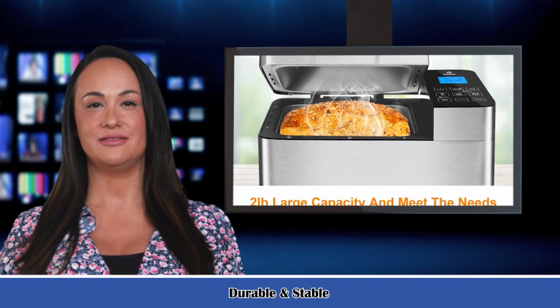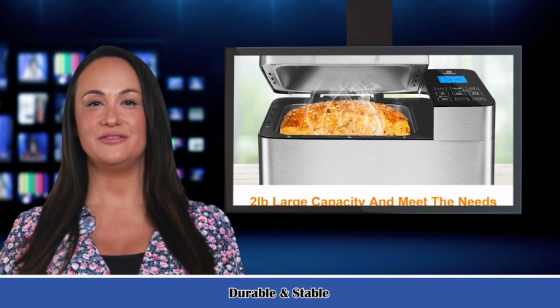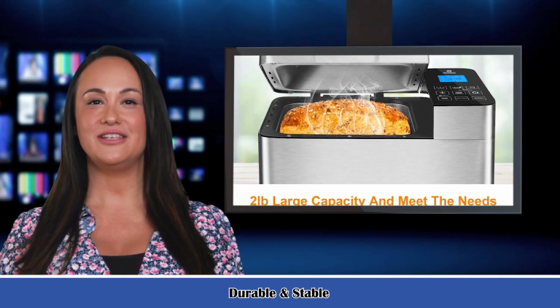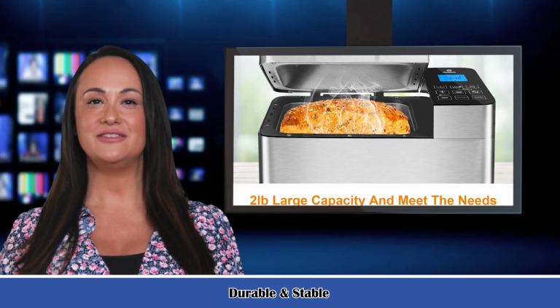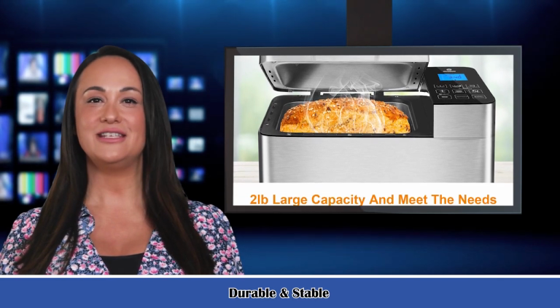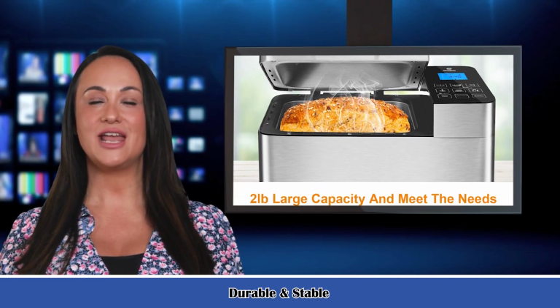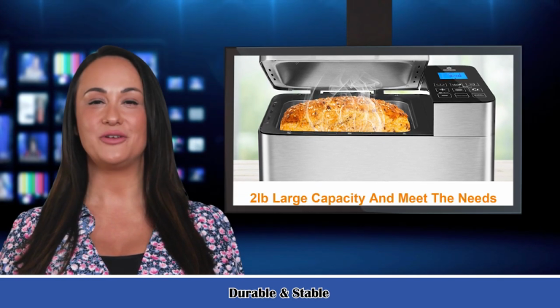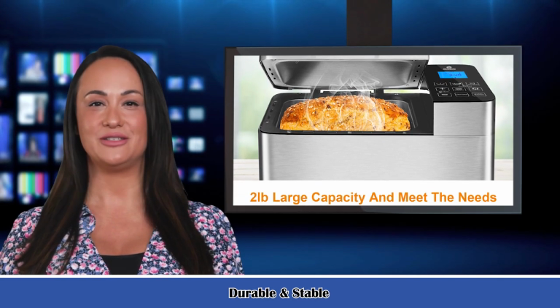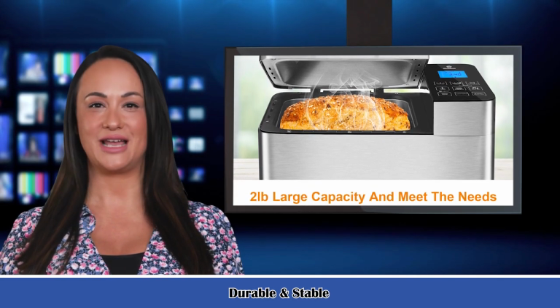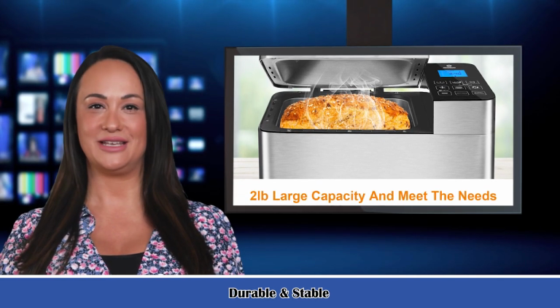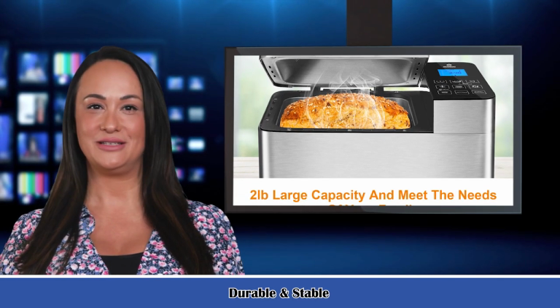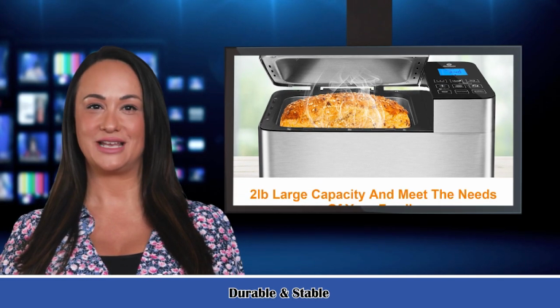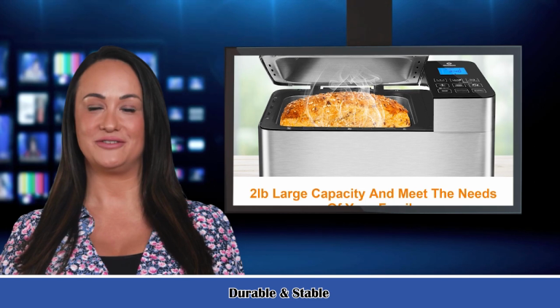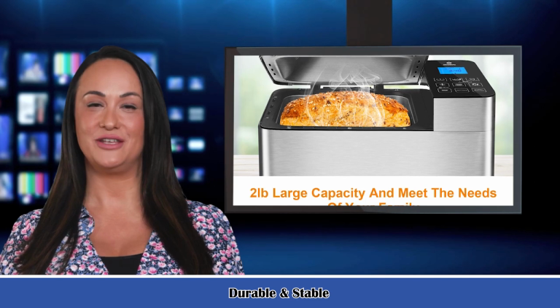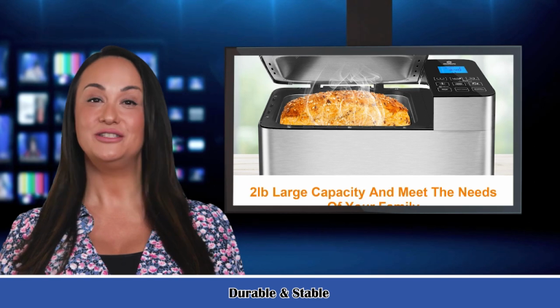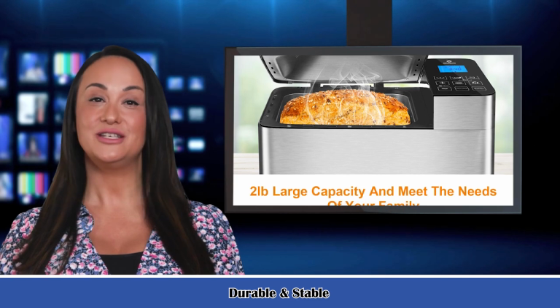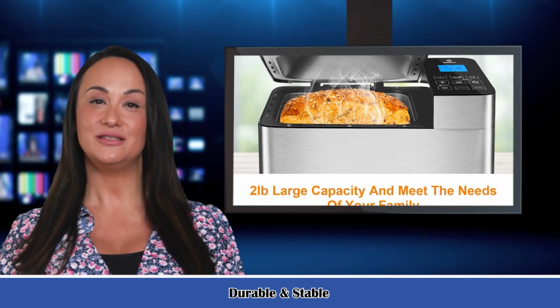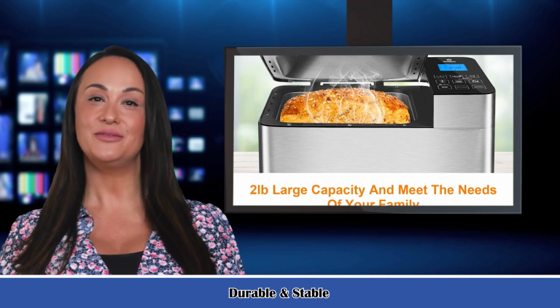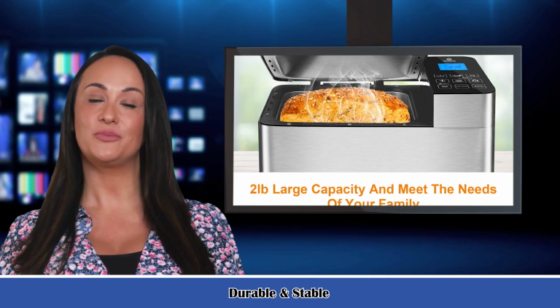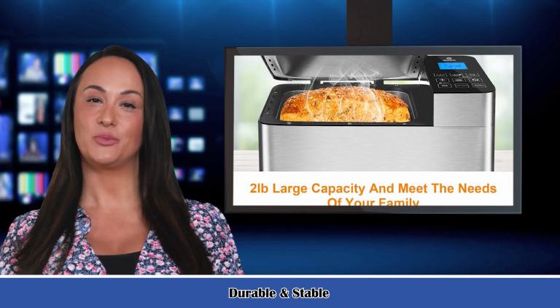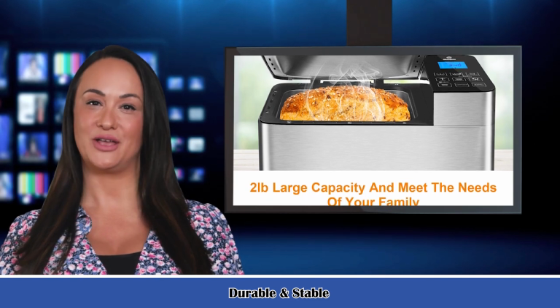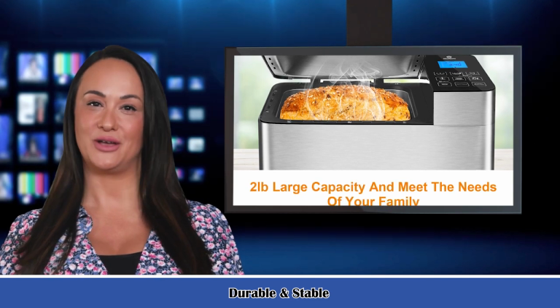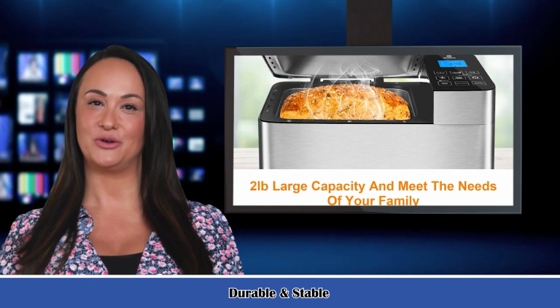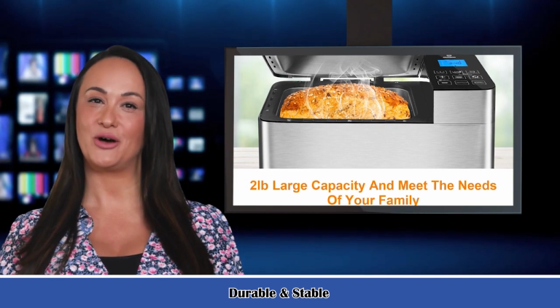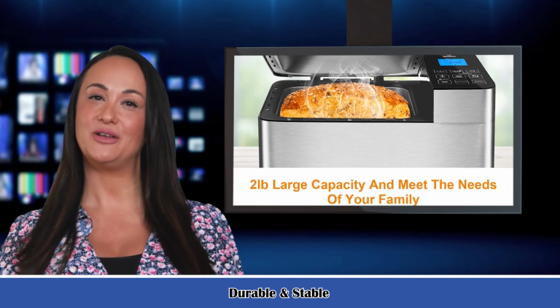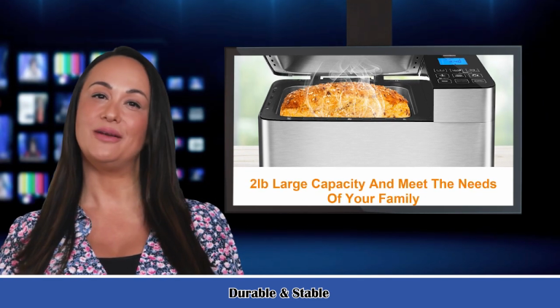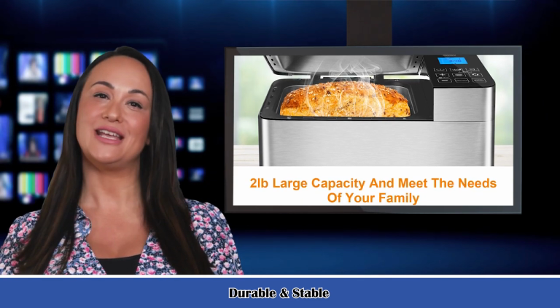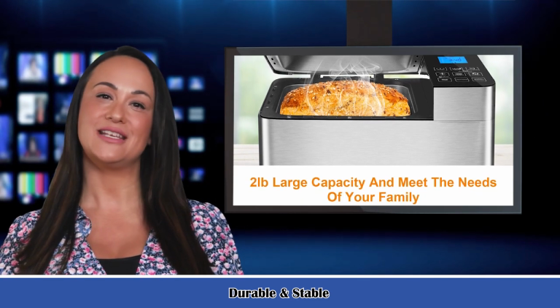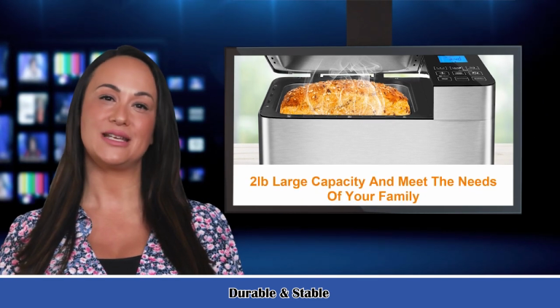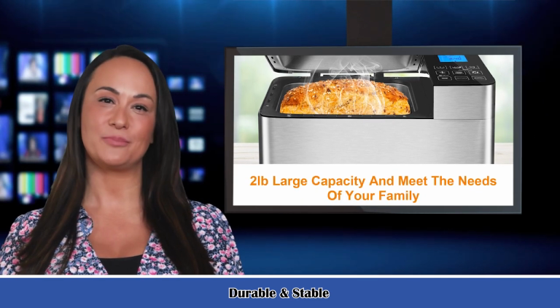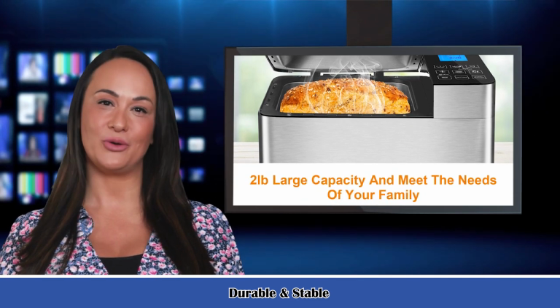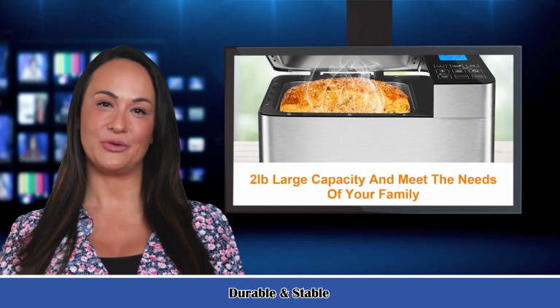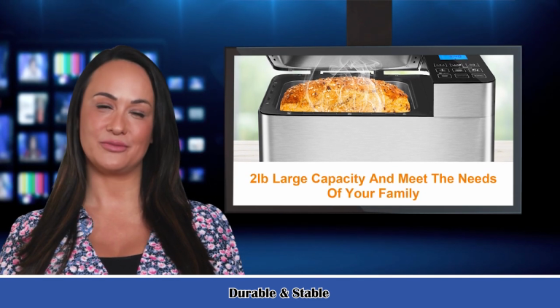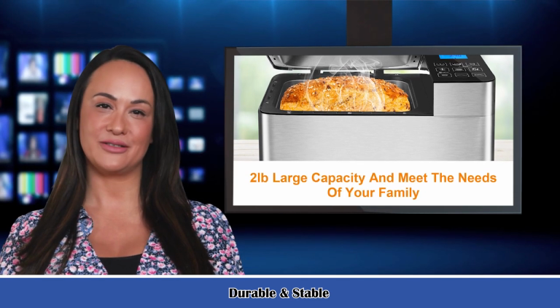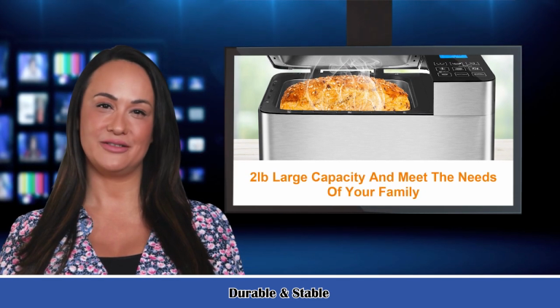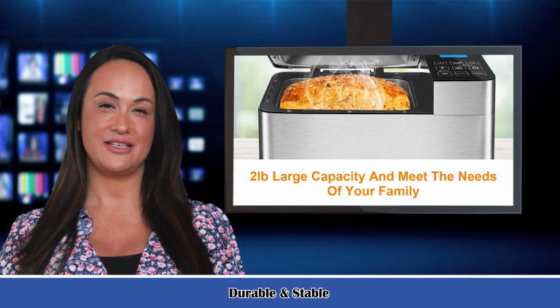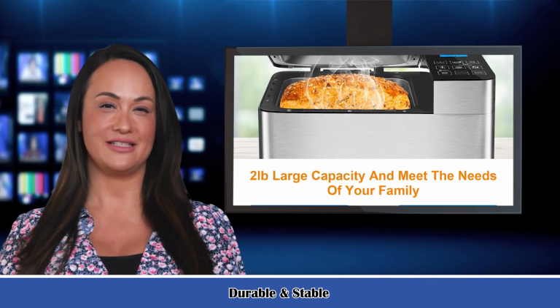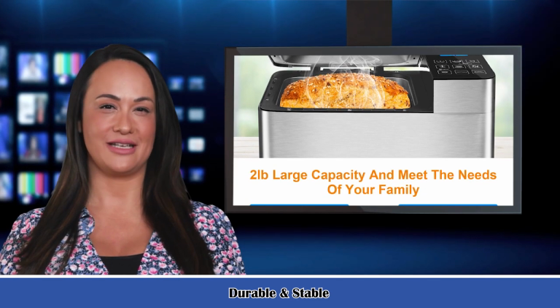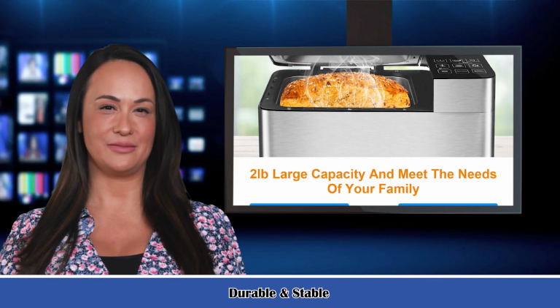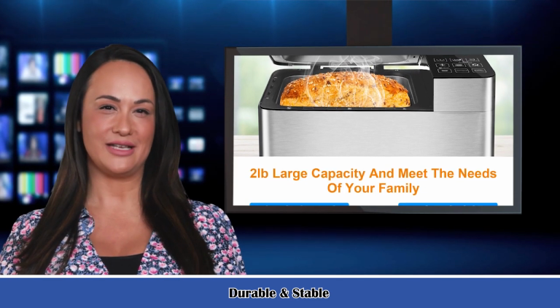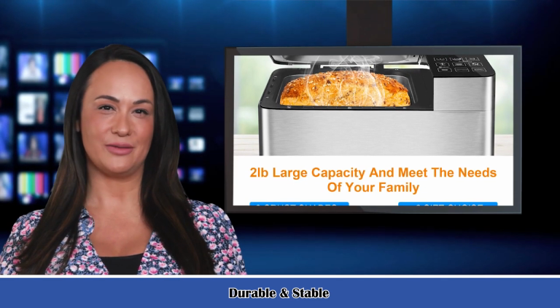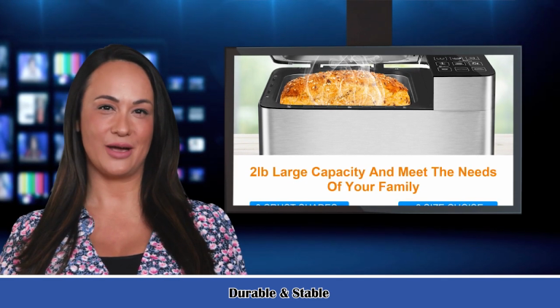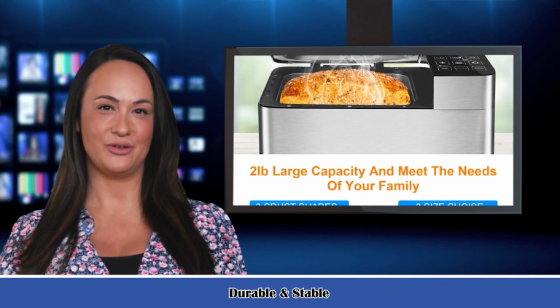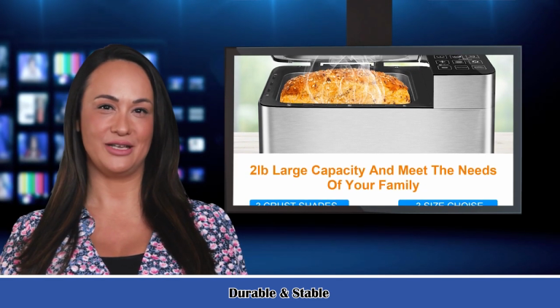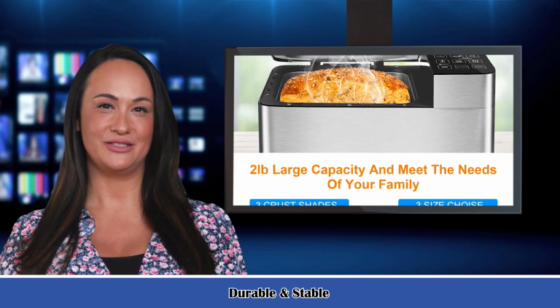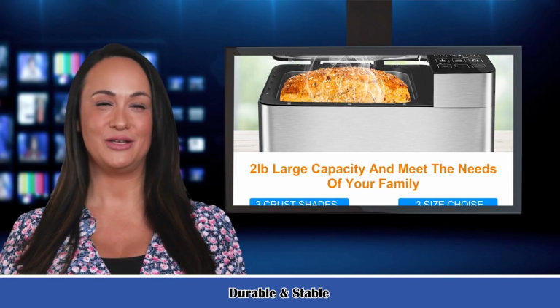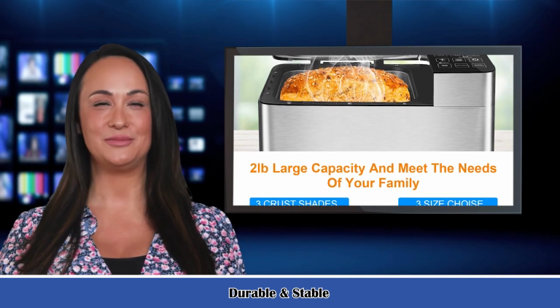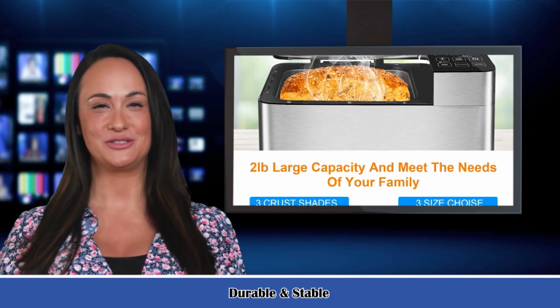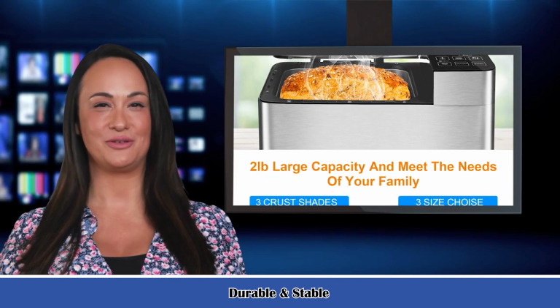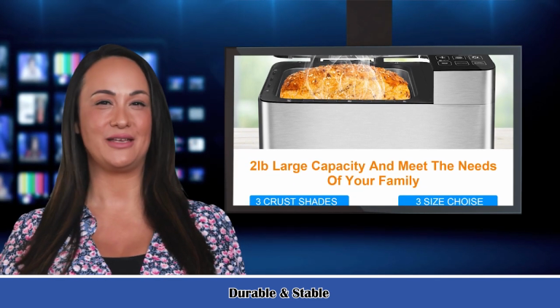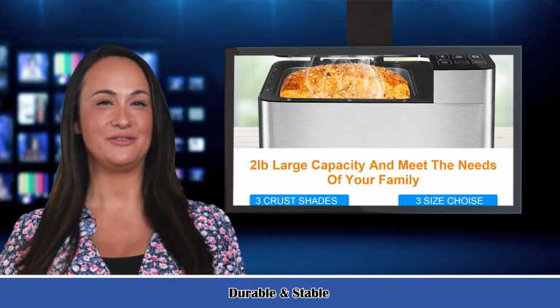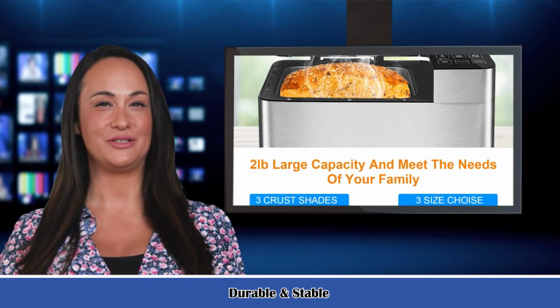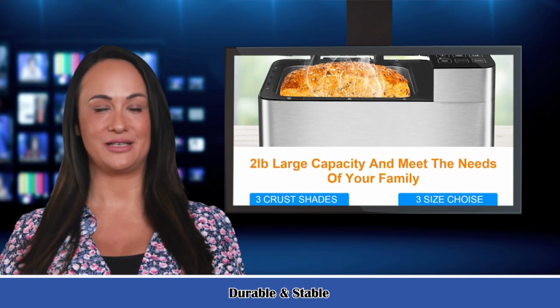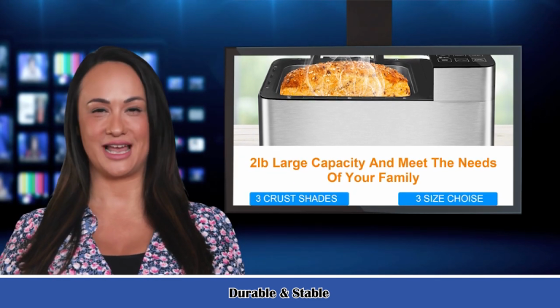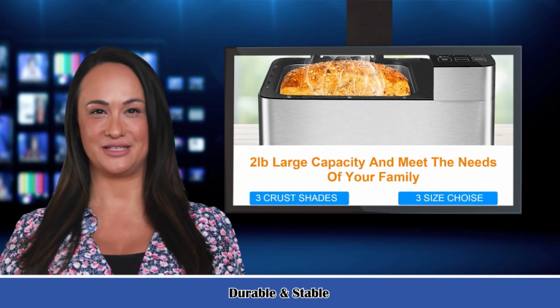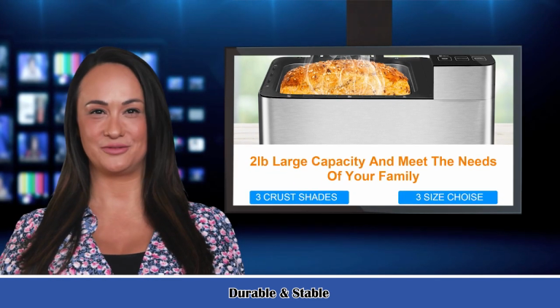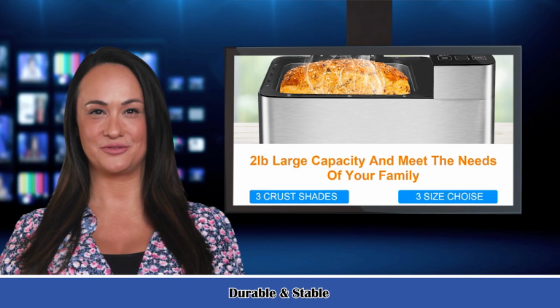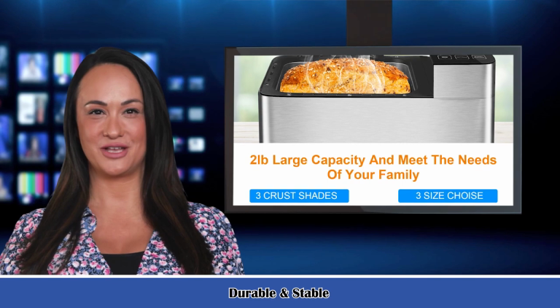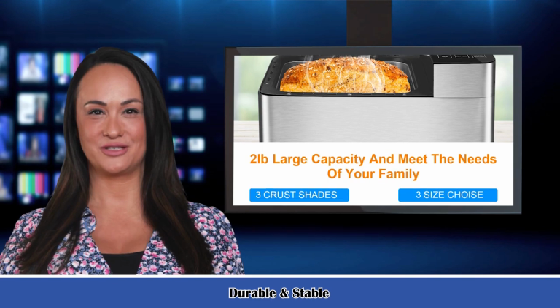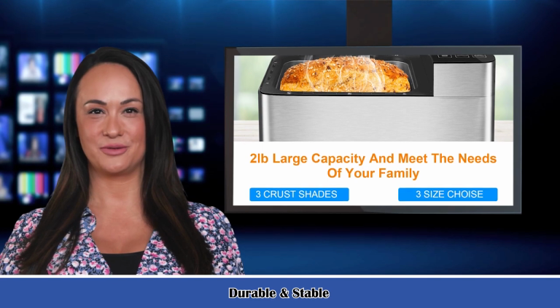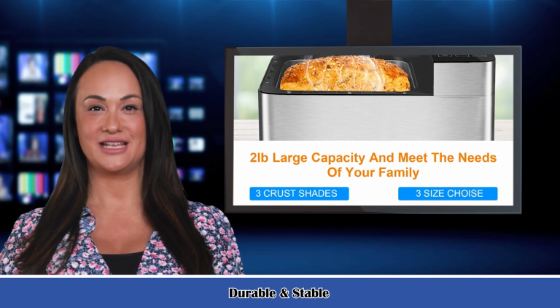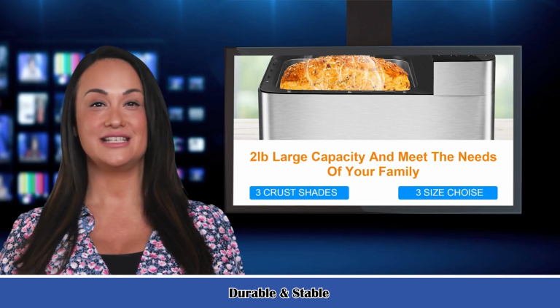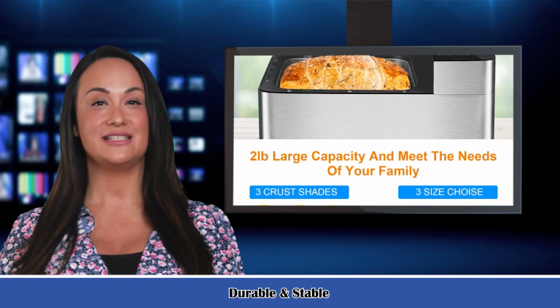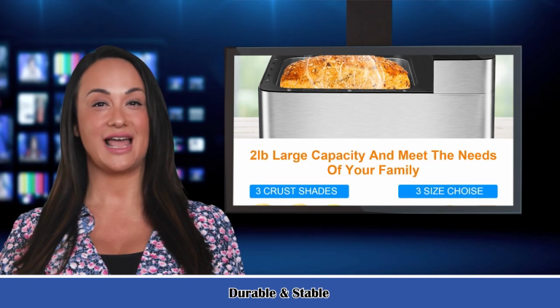It features a 15-hour time delay function, 1-hour automatic keep warm, and 15-minute power interruption recovery, allowing for fresh bread anytime.